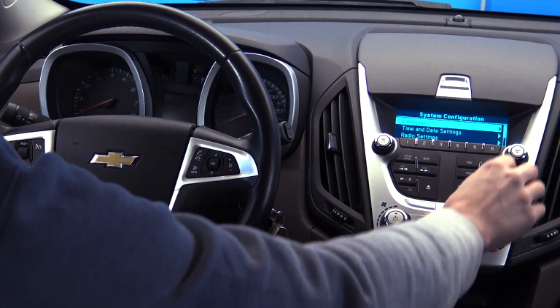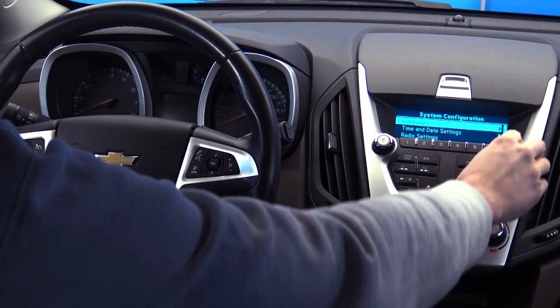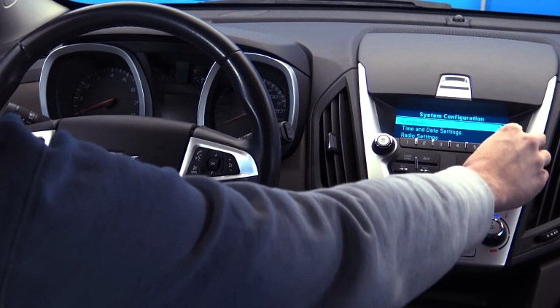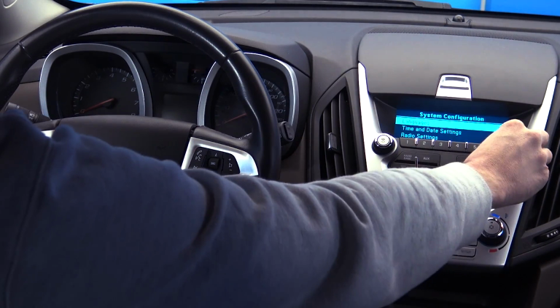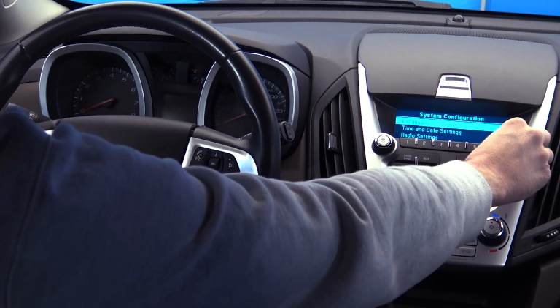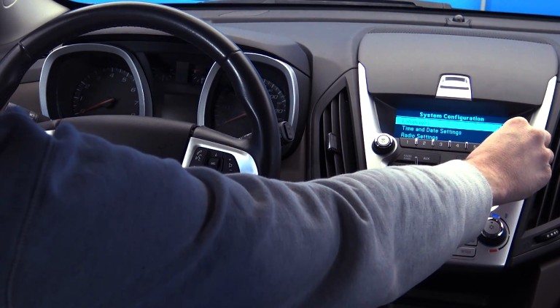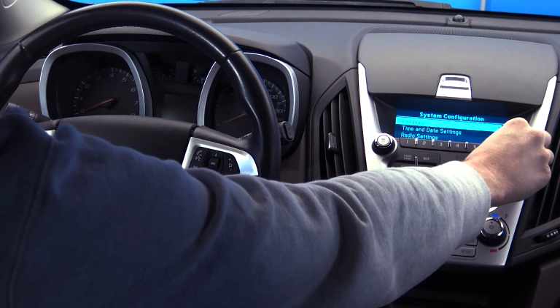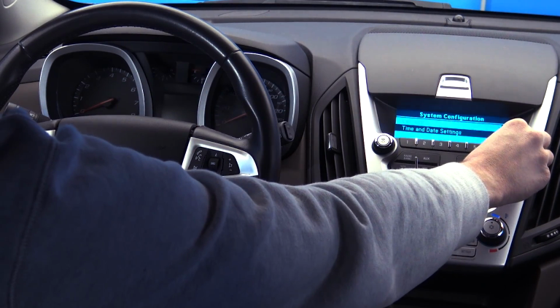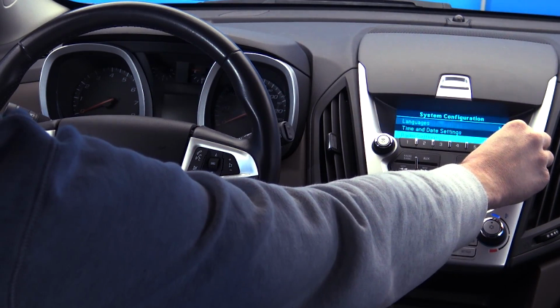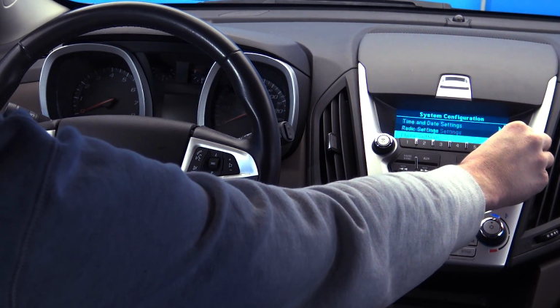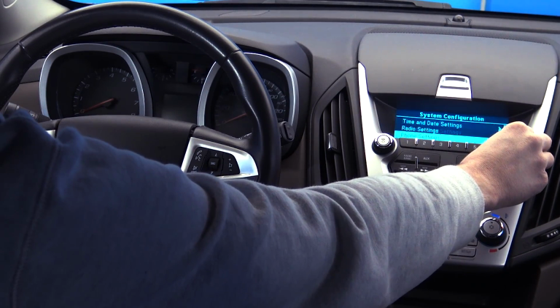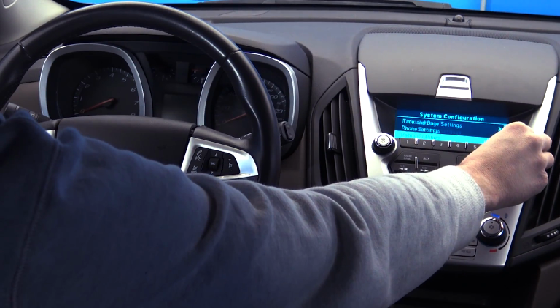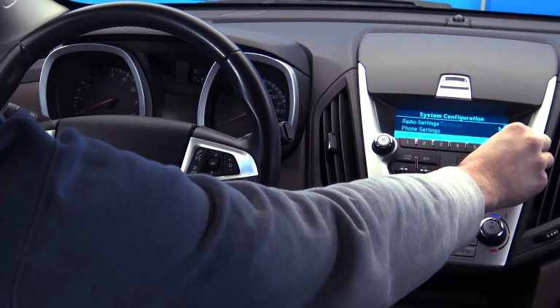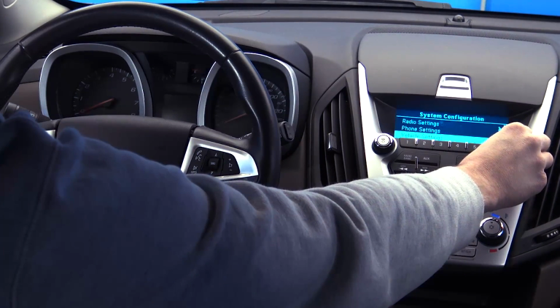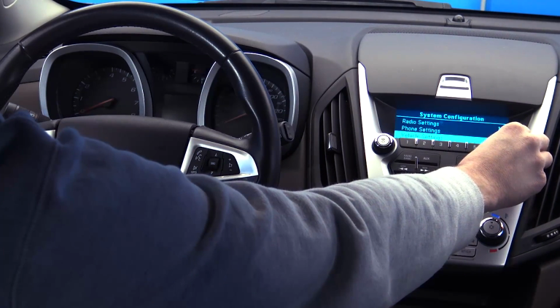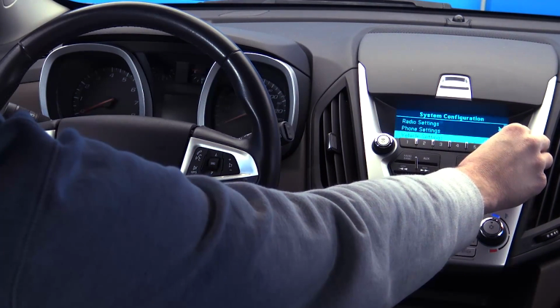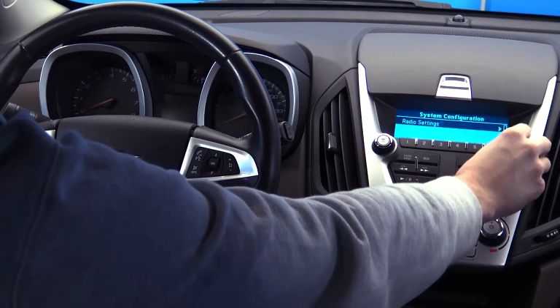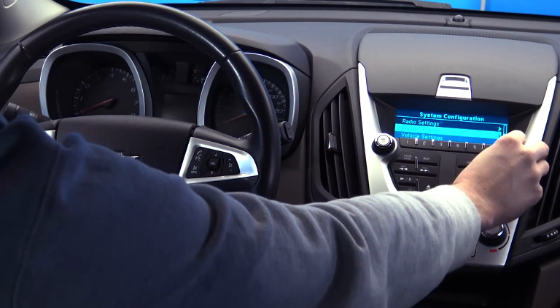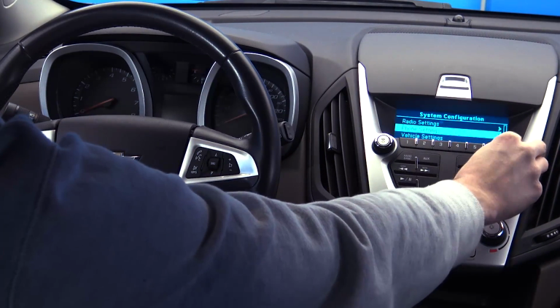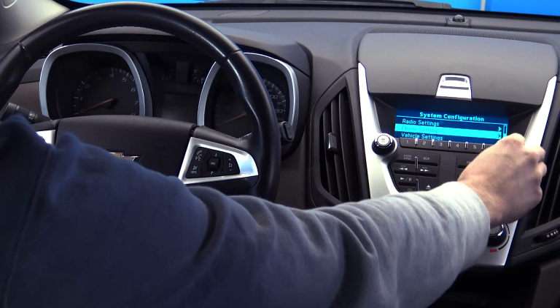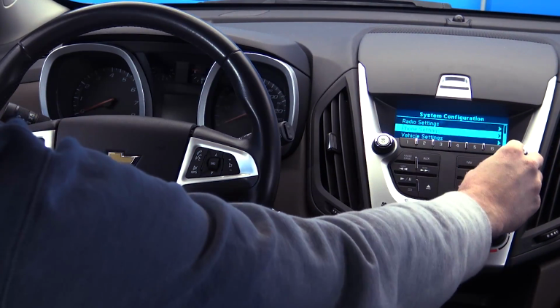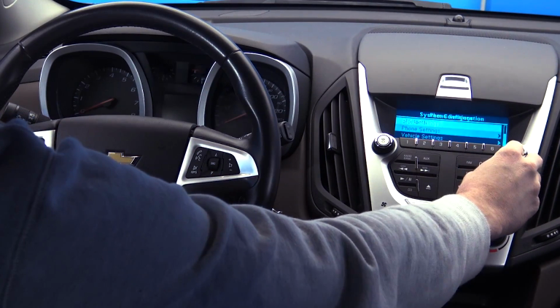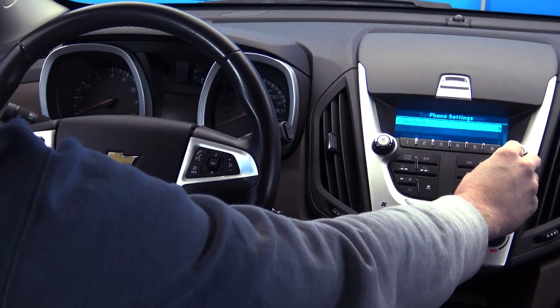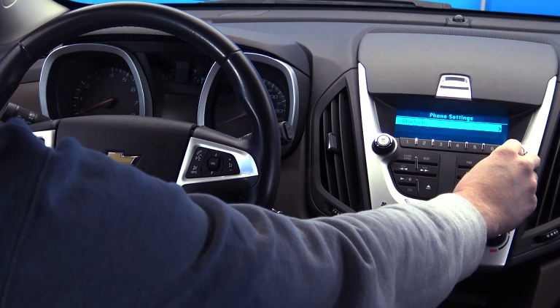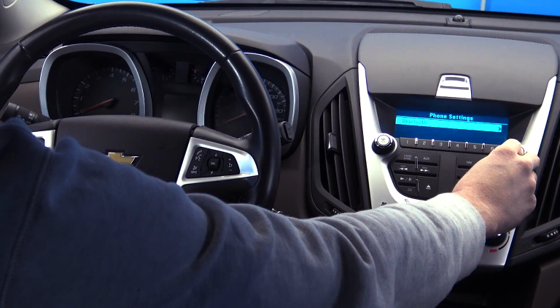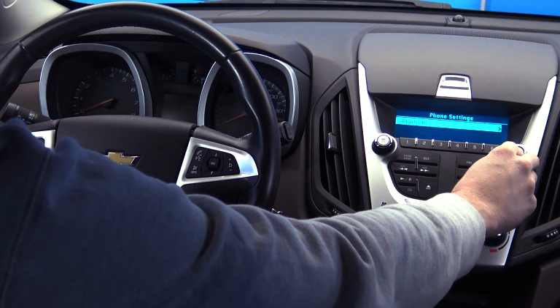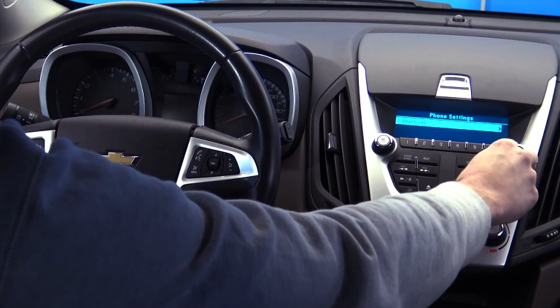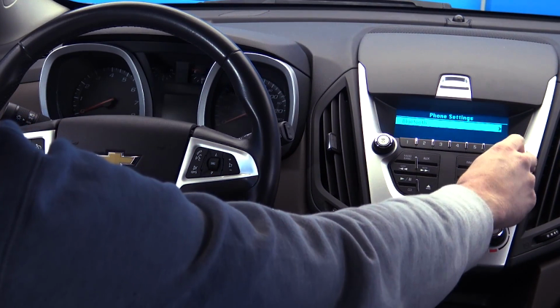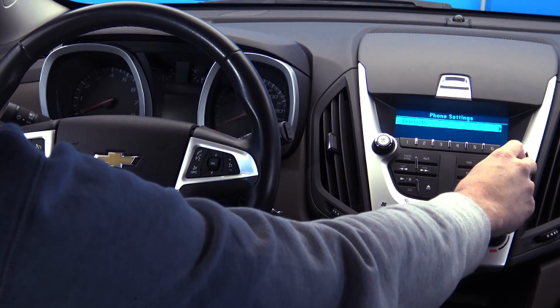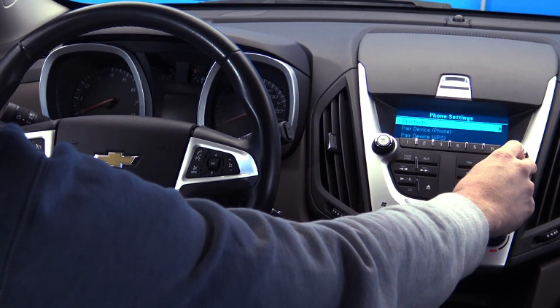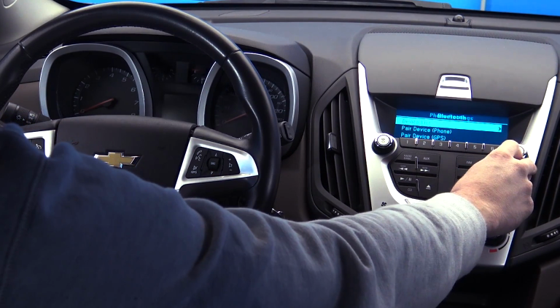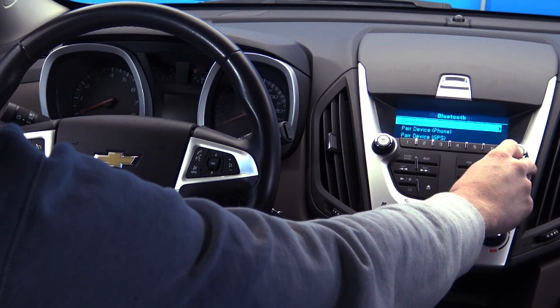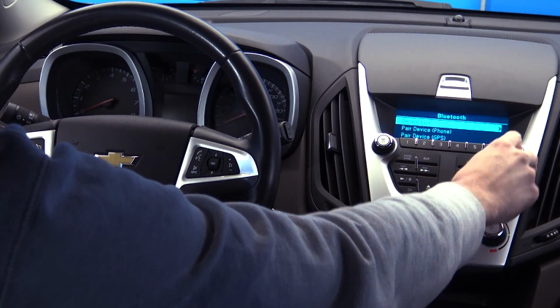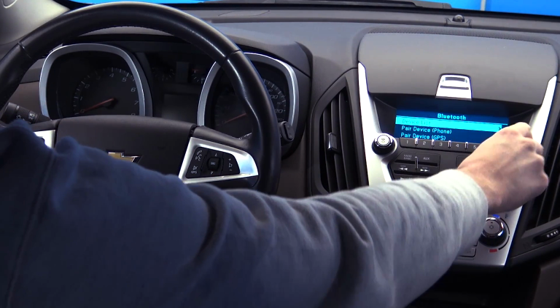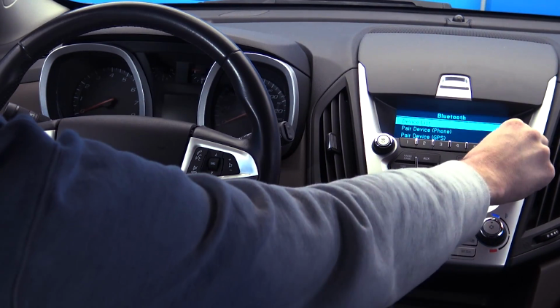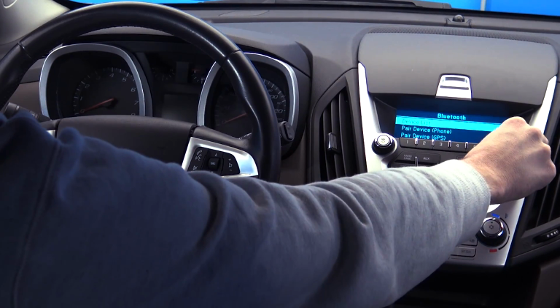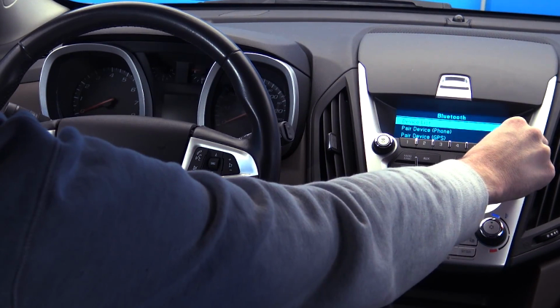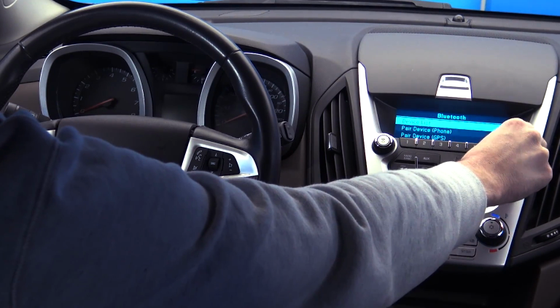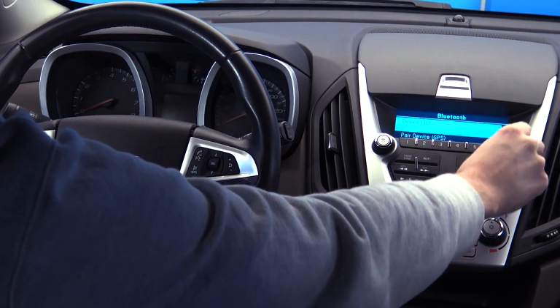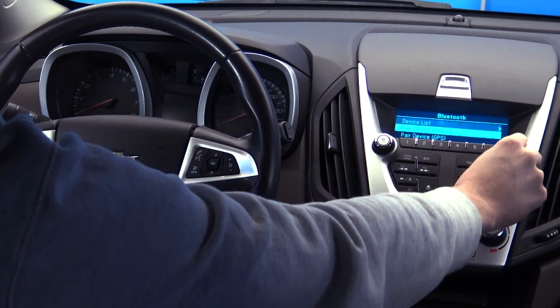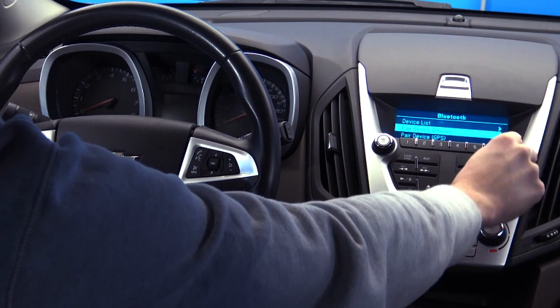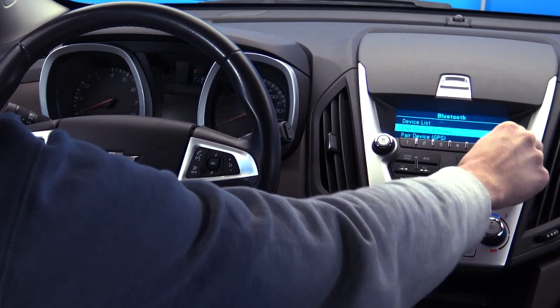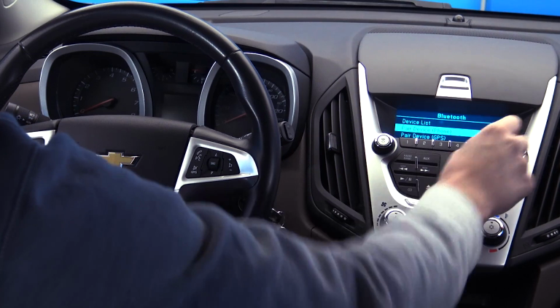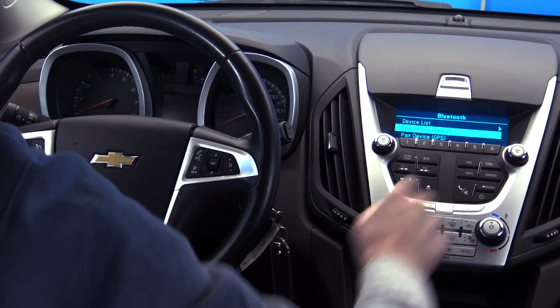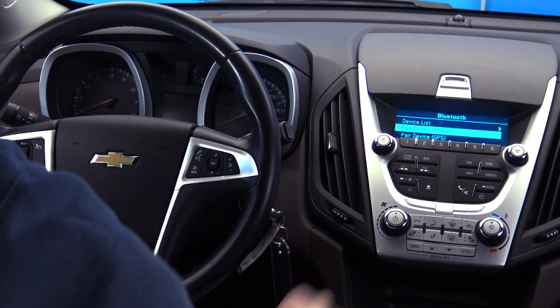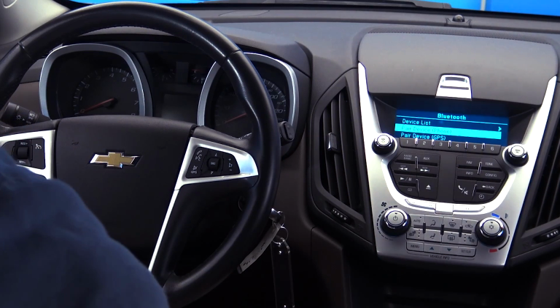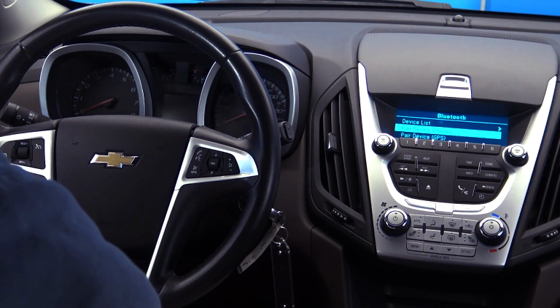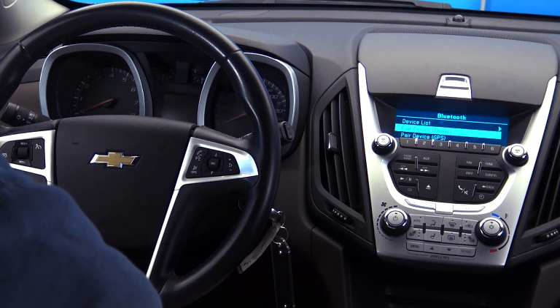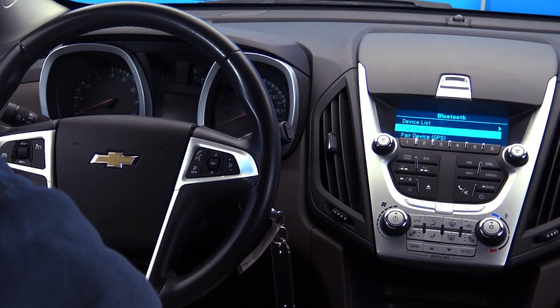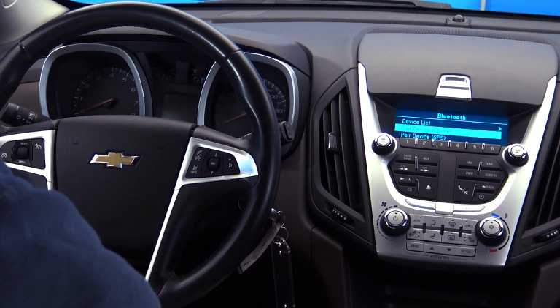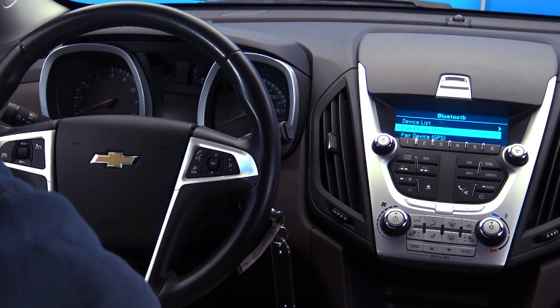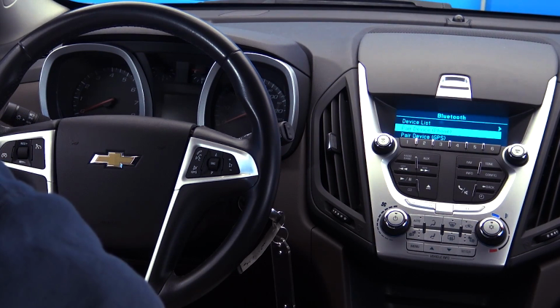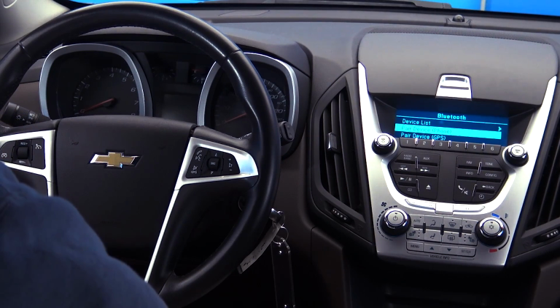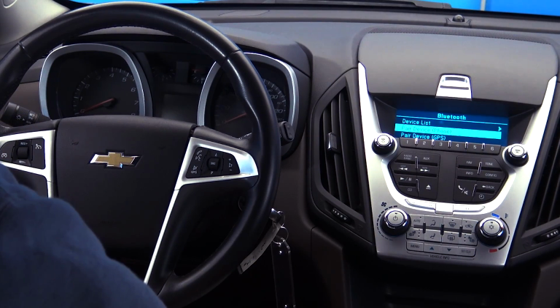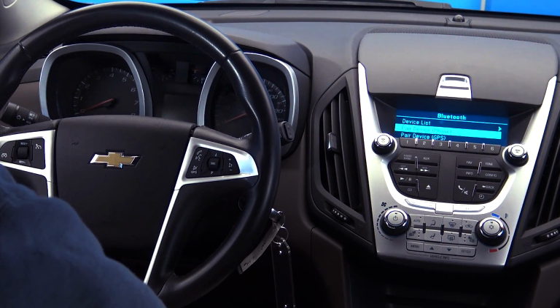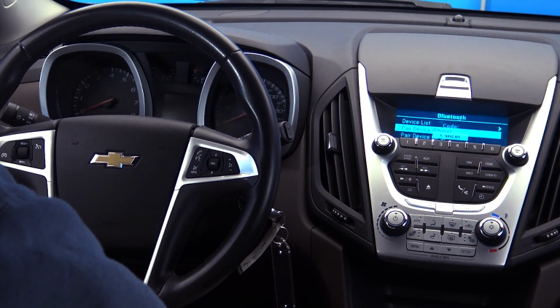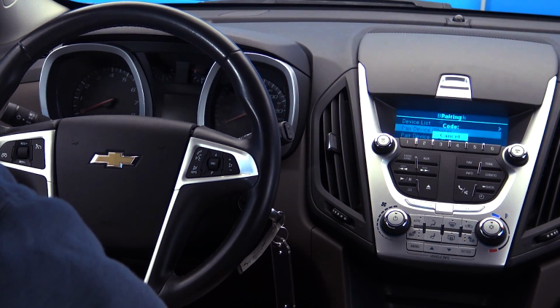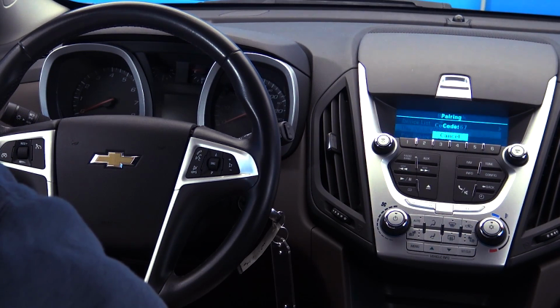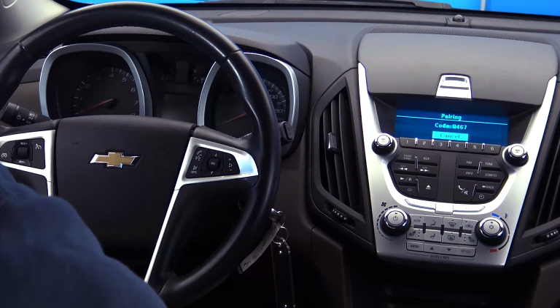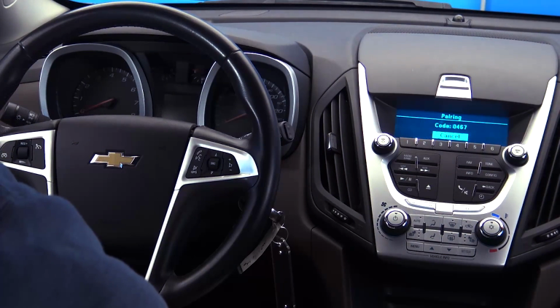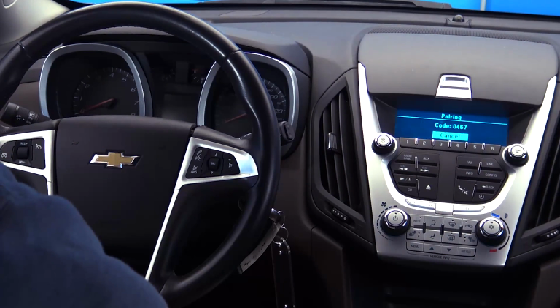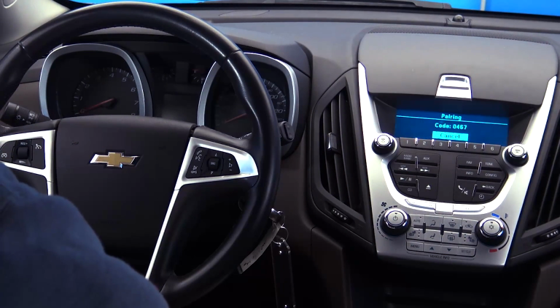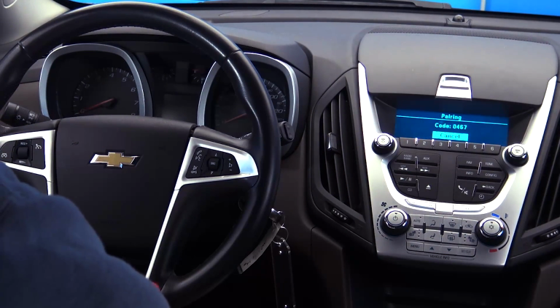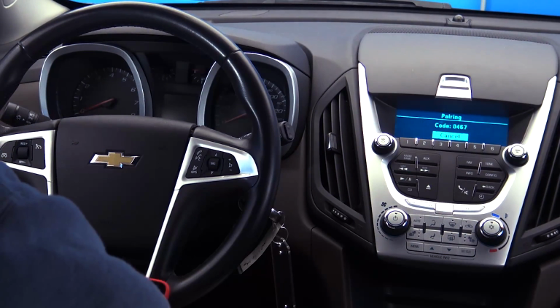Use the menu selection wheel to scroll down and select phone settings, then select Bluetooth, then pair phone.